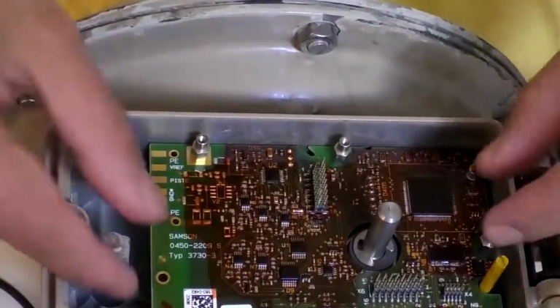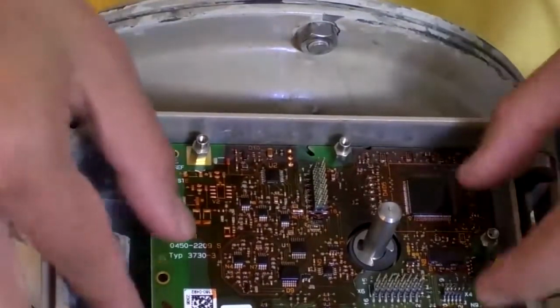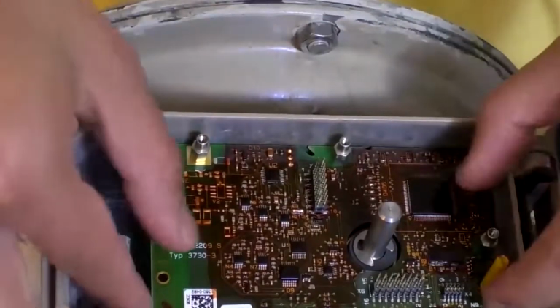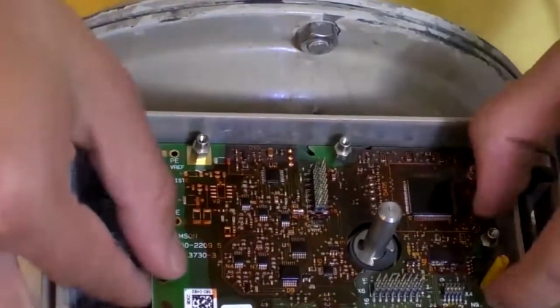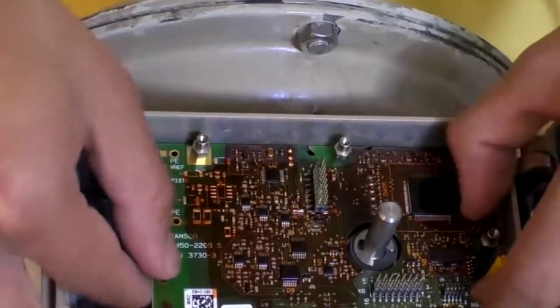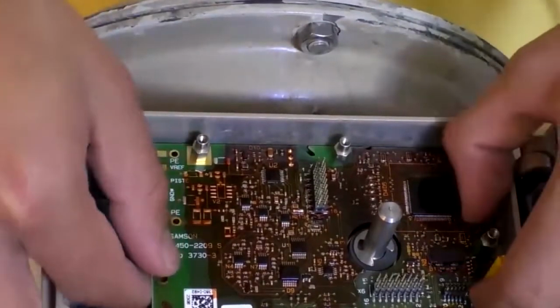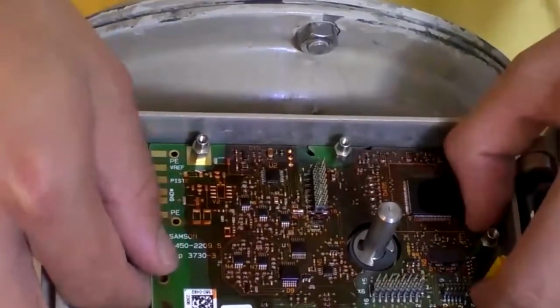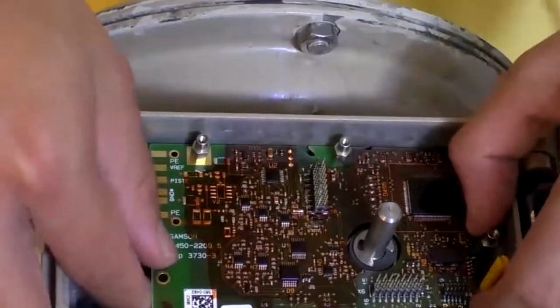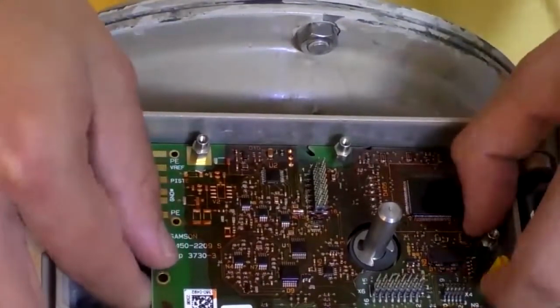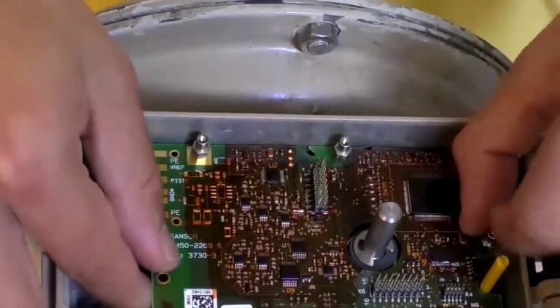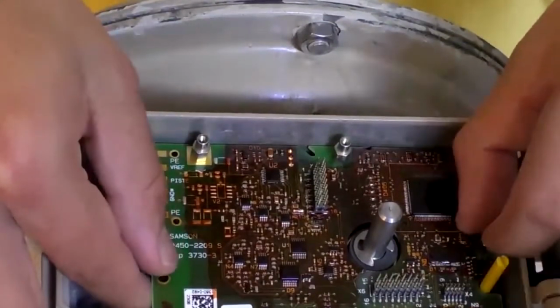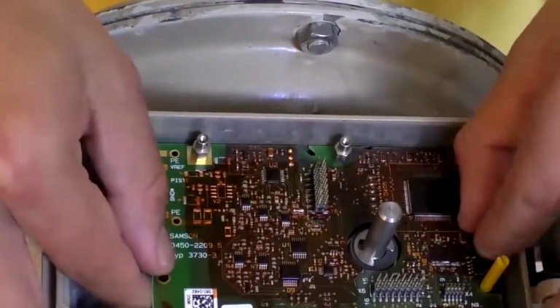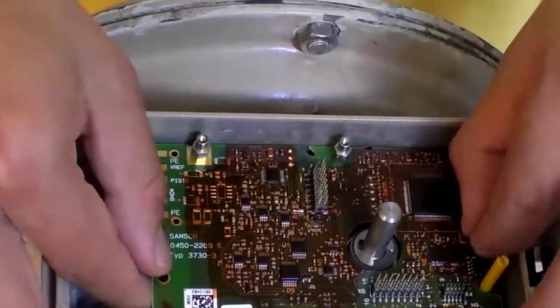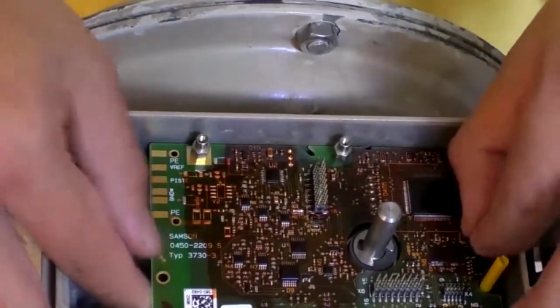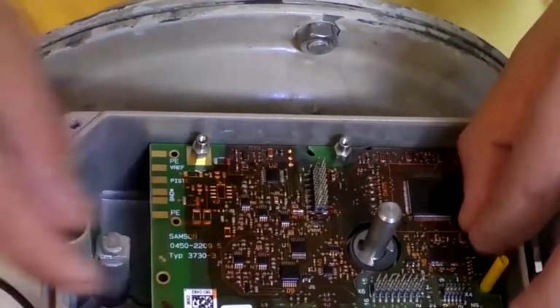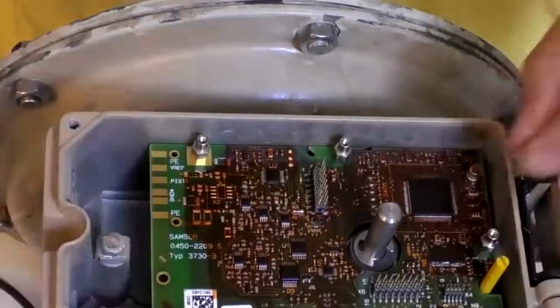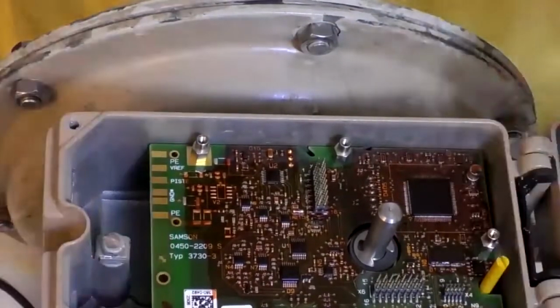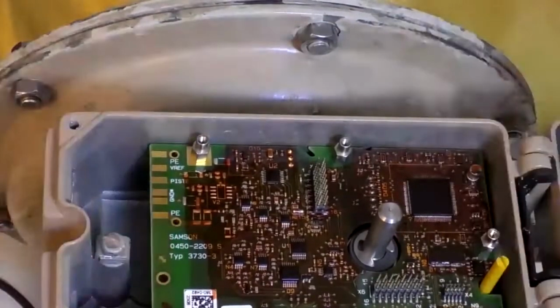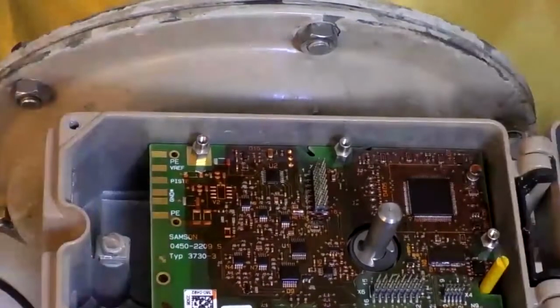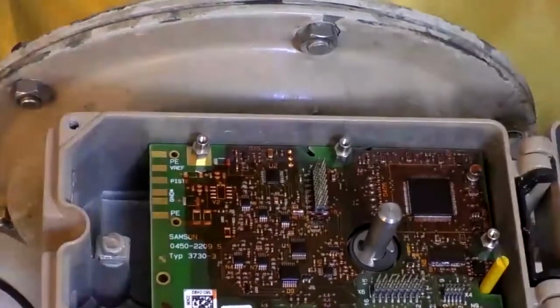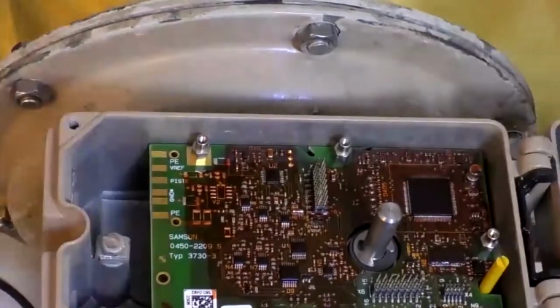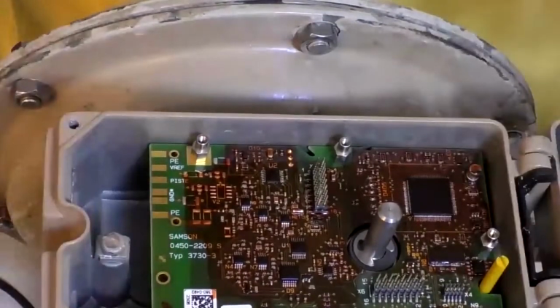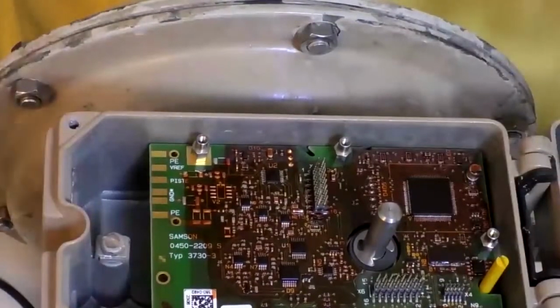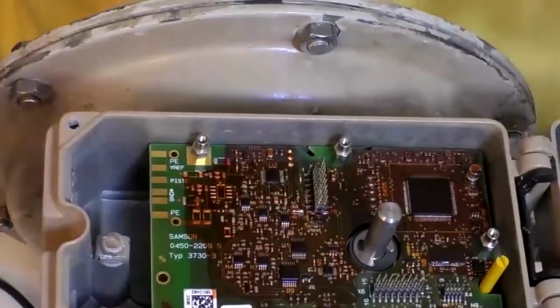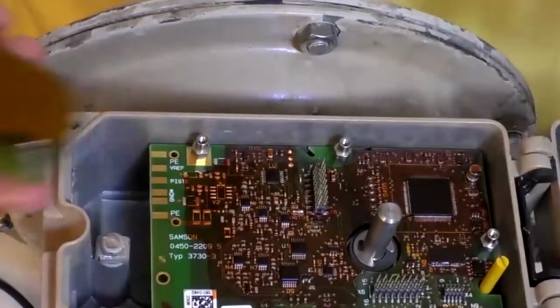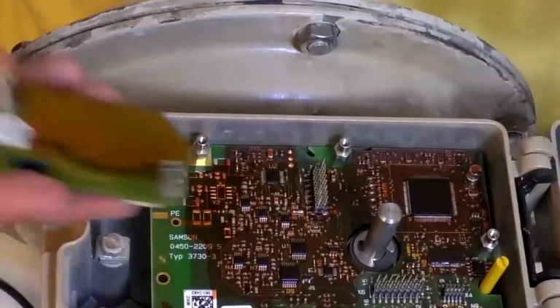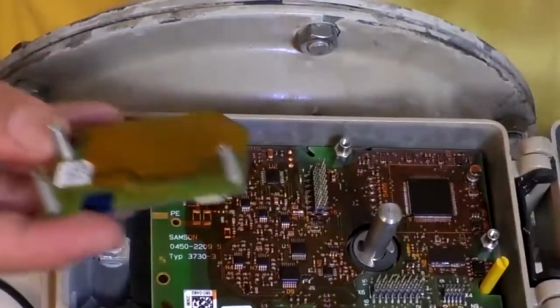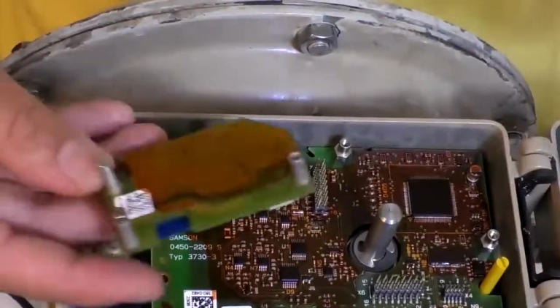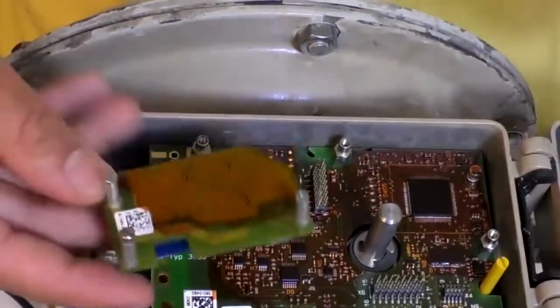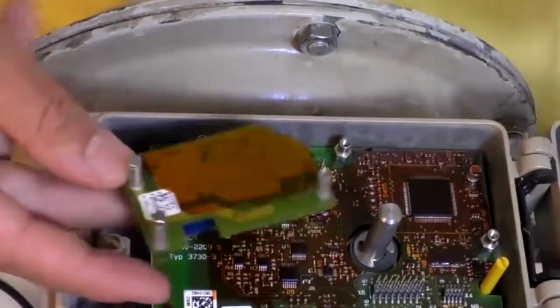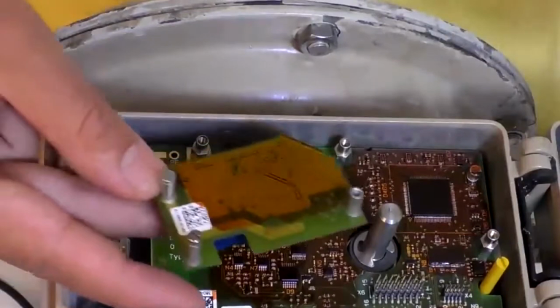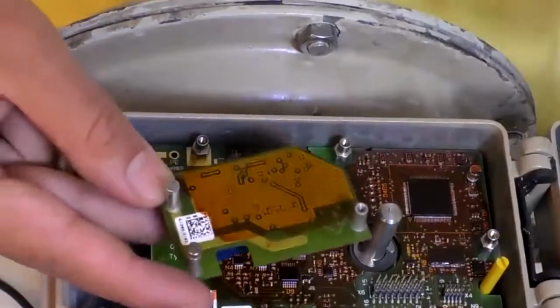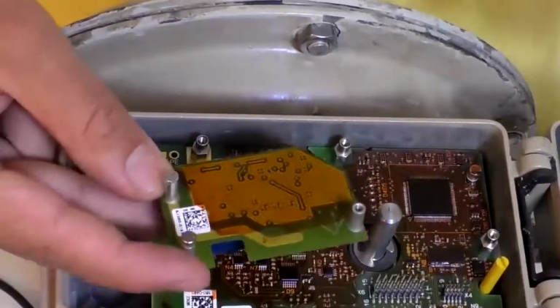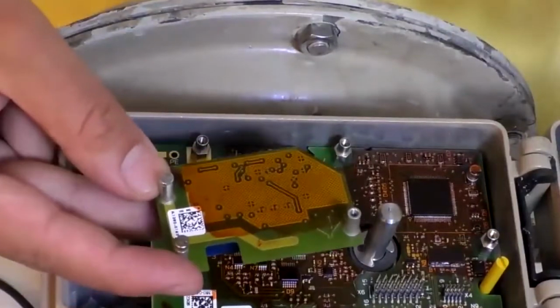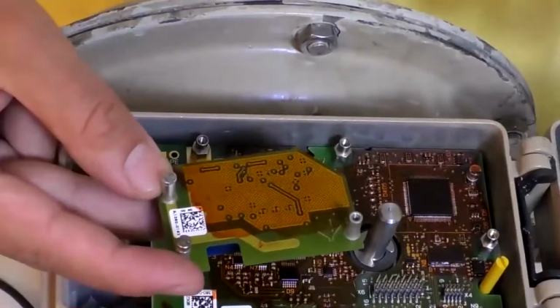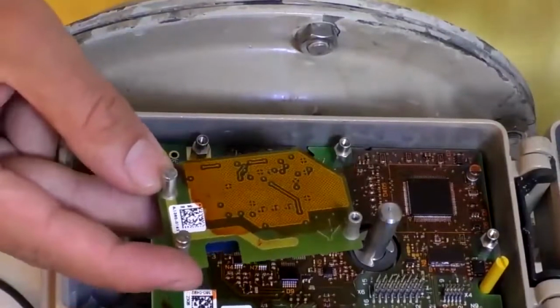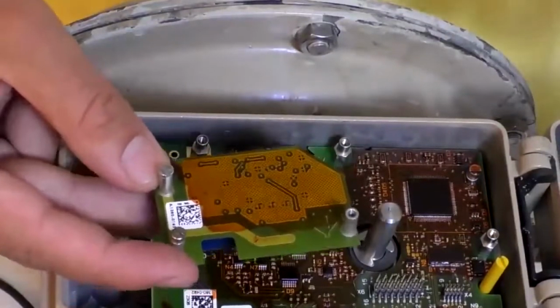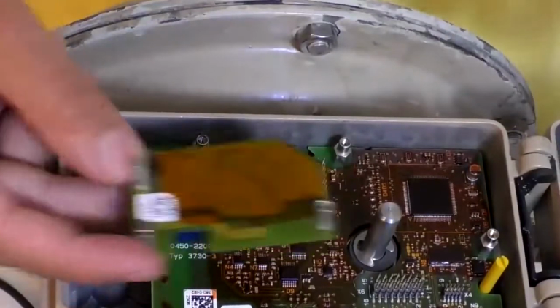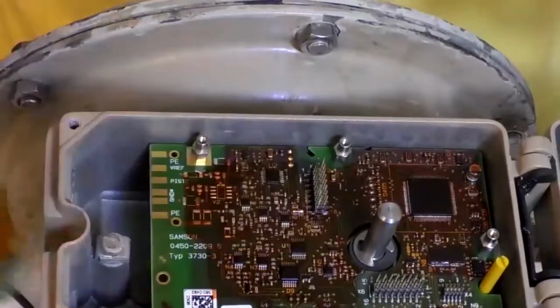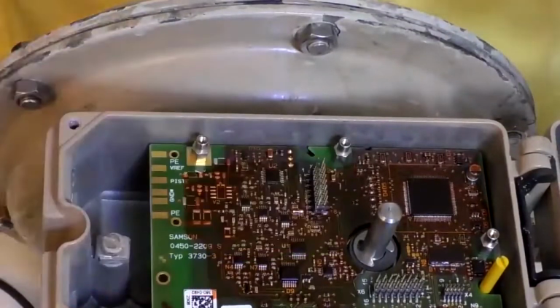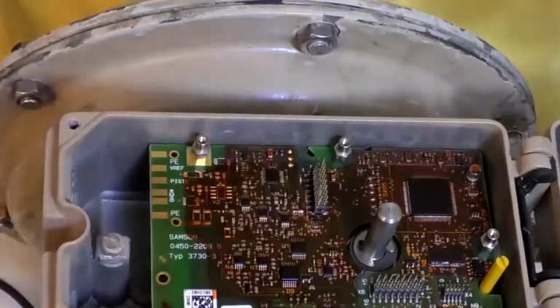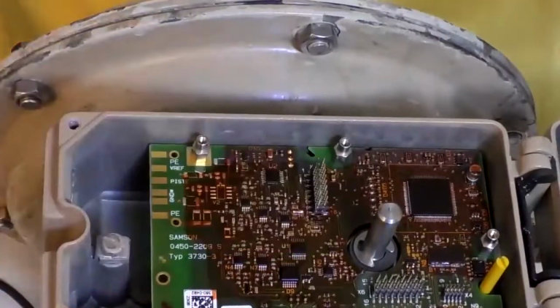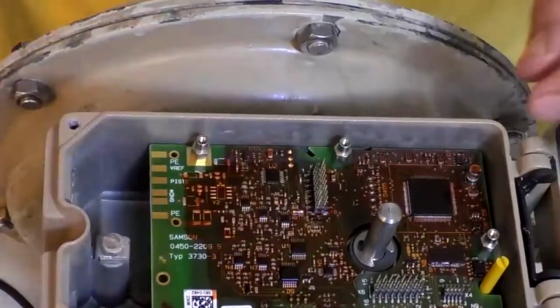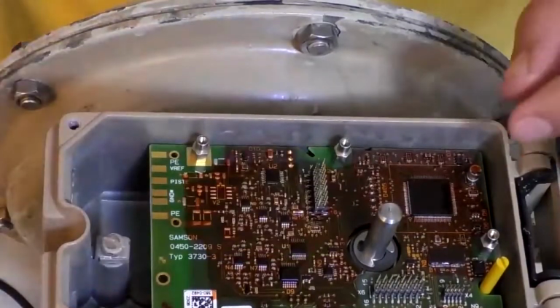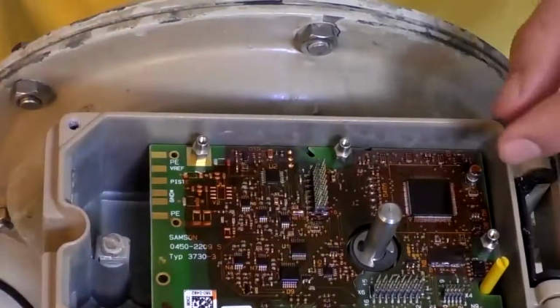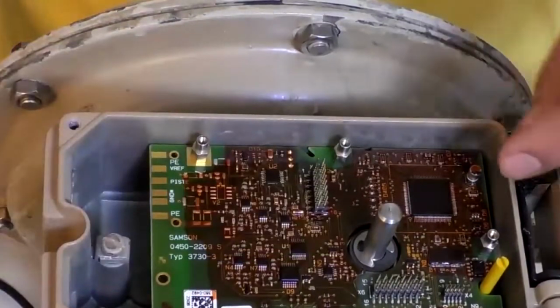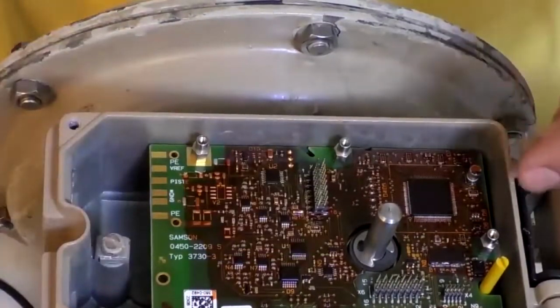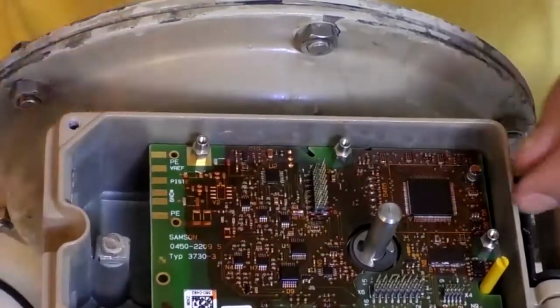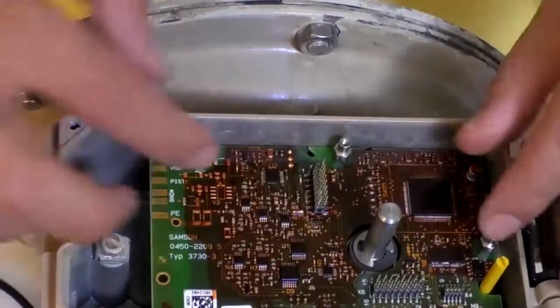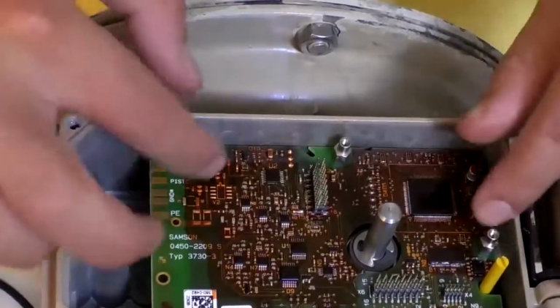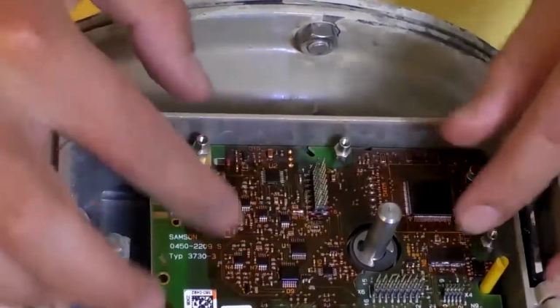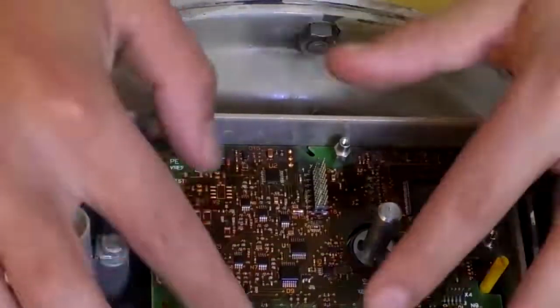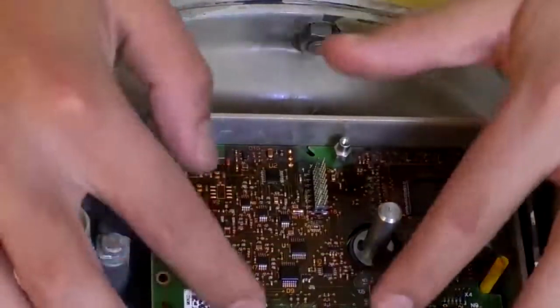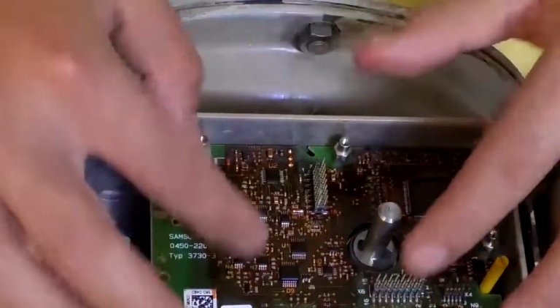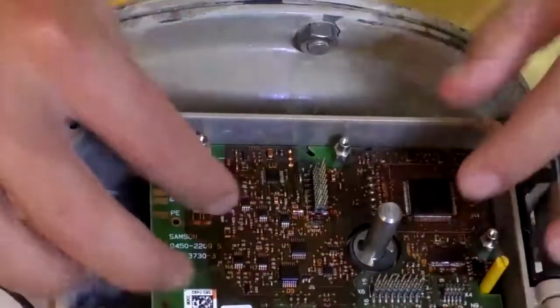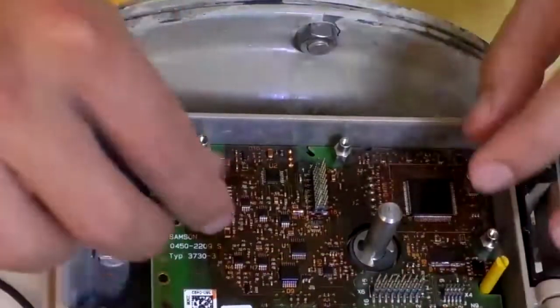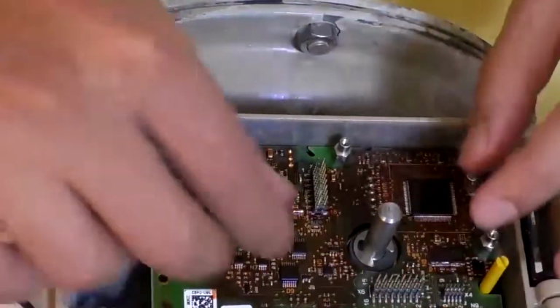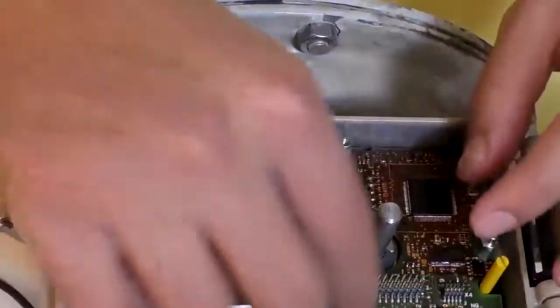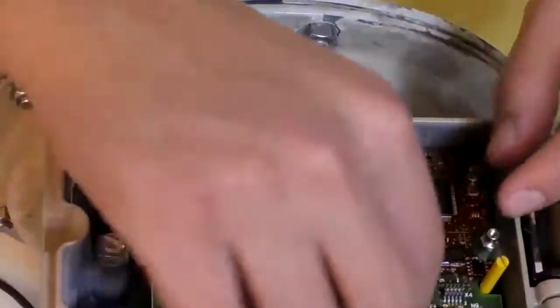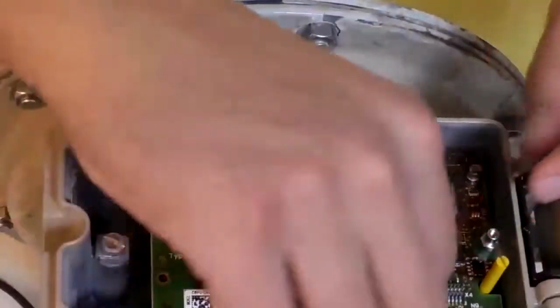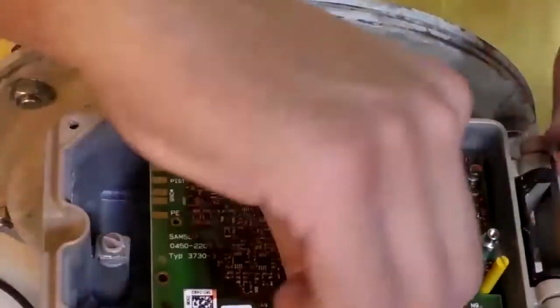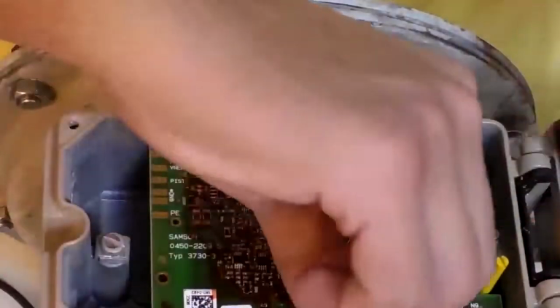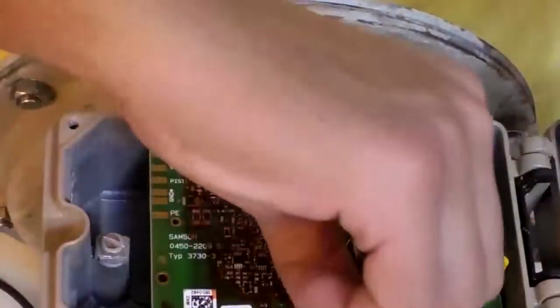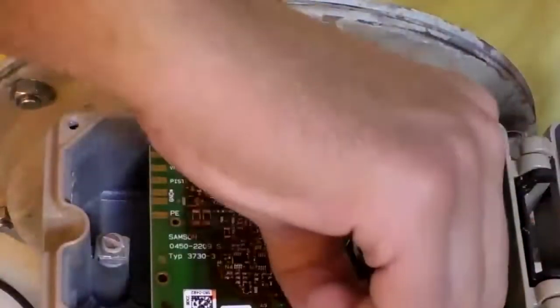You need to separate these five spacers to remove the second board in order to install the feedback board, because it is installed under the second board. In general, if you want to install the feedback board, you have to remove the second board first.